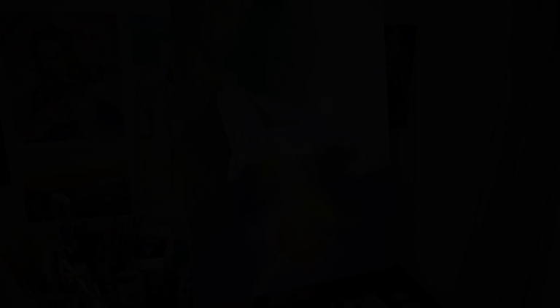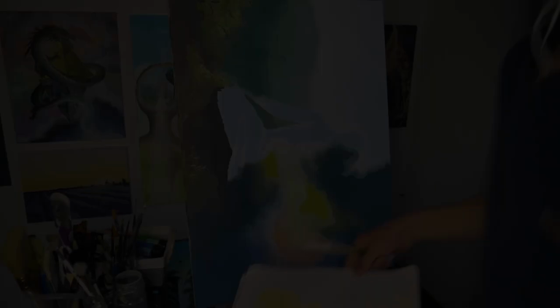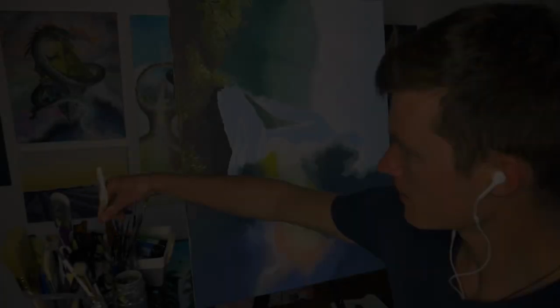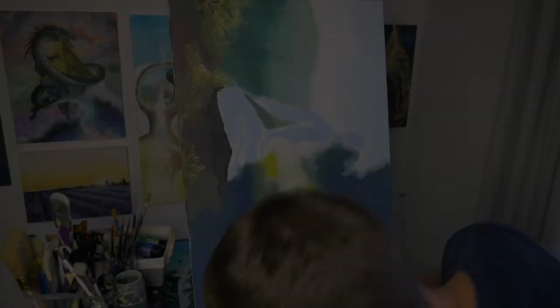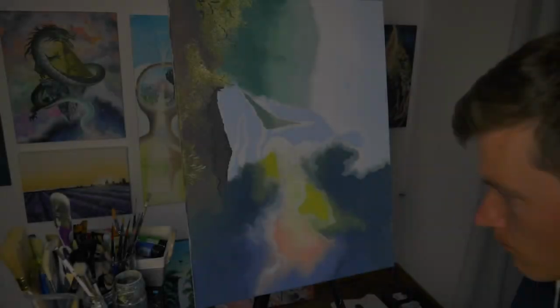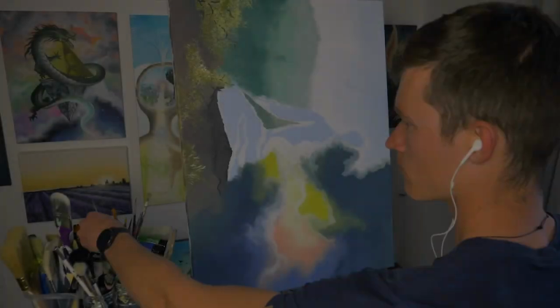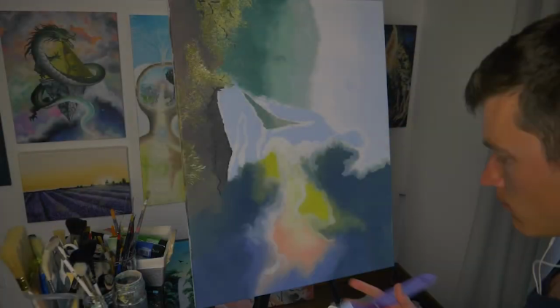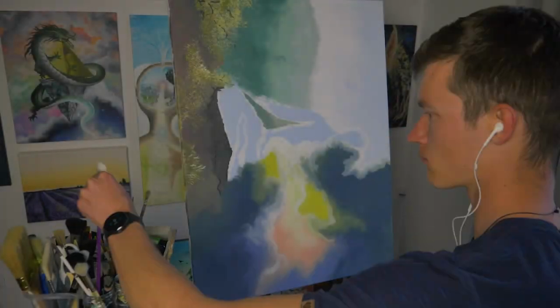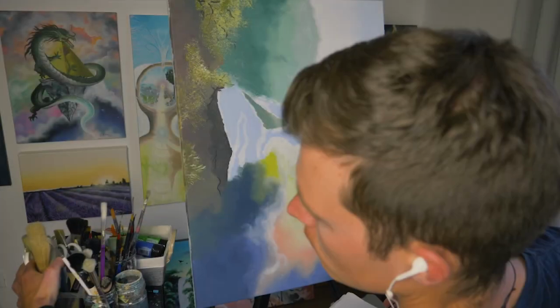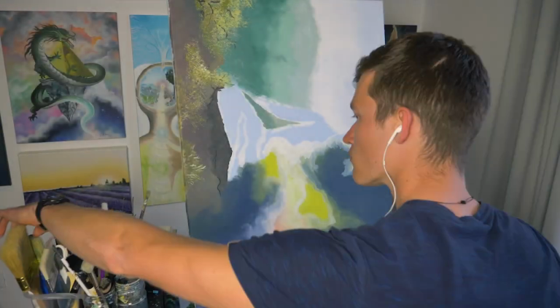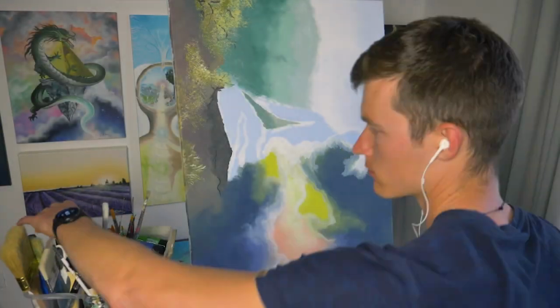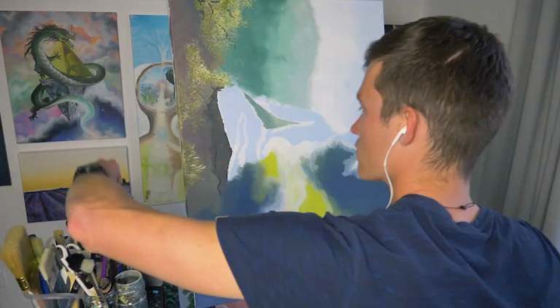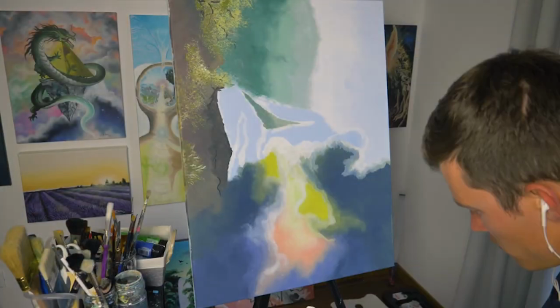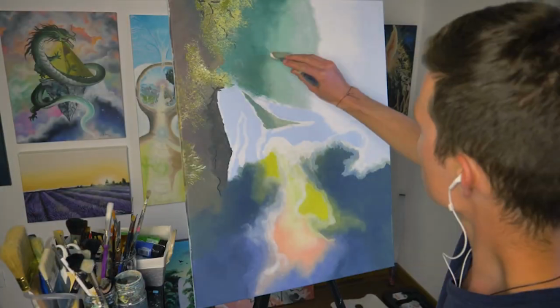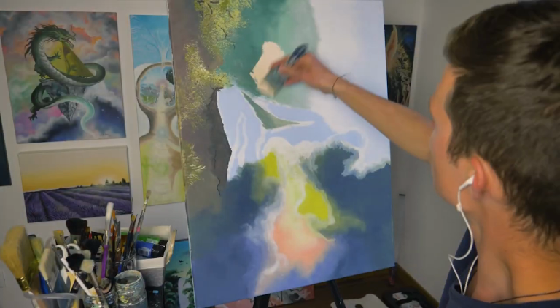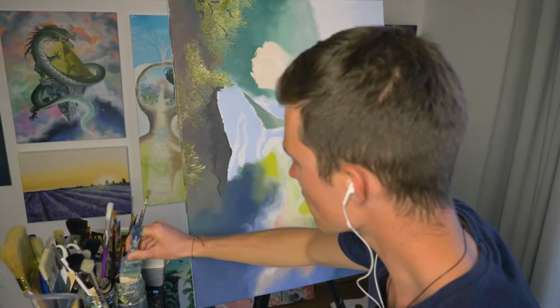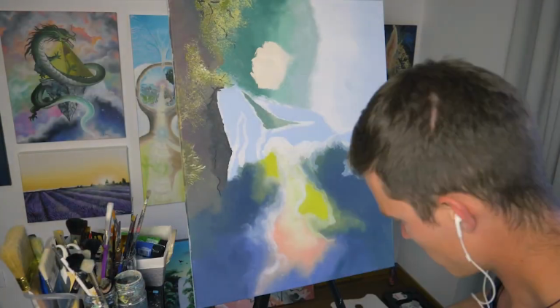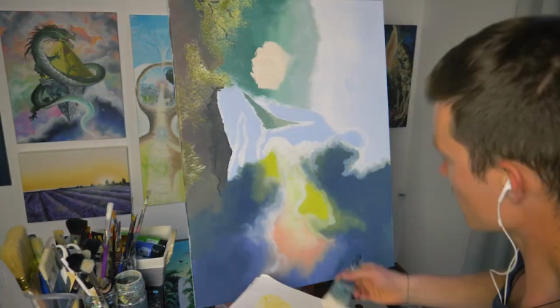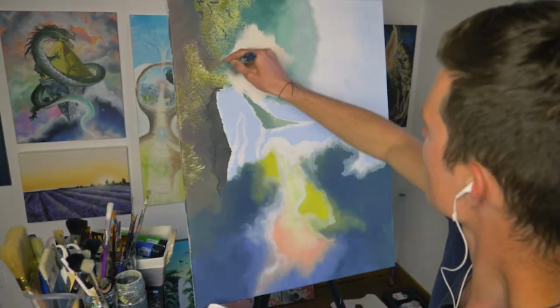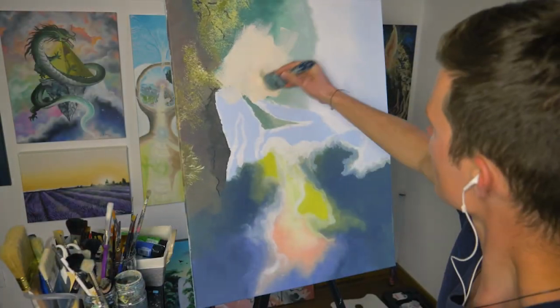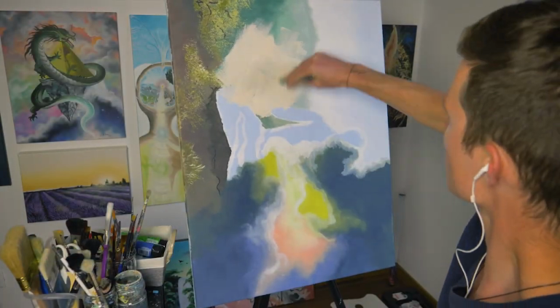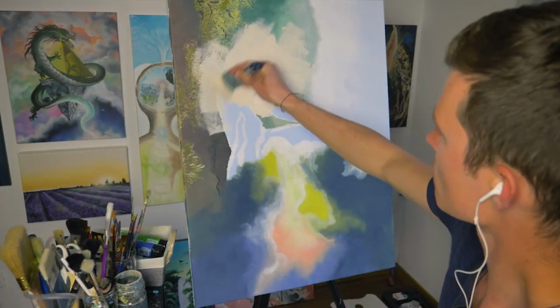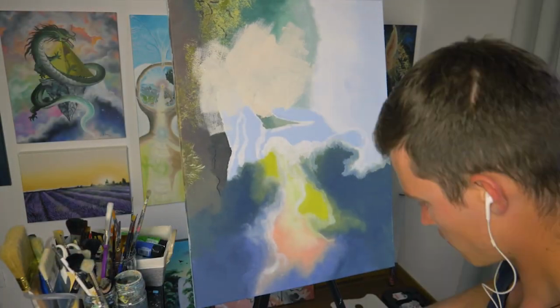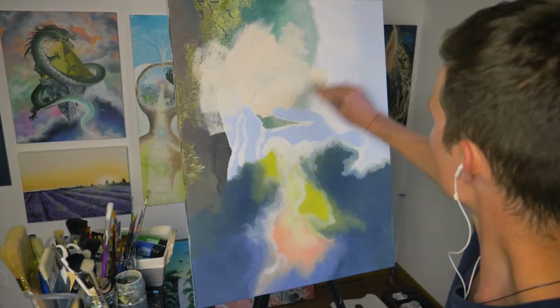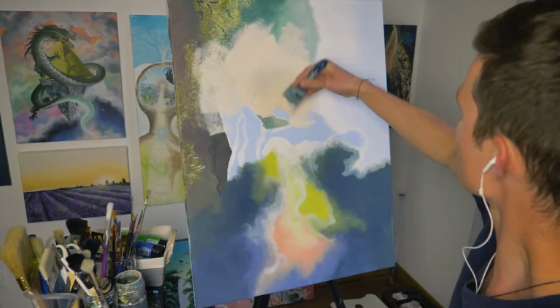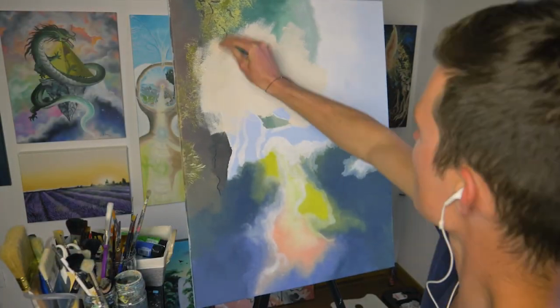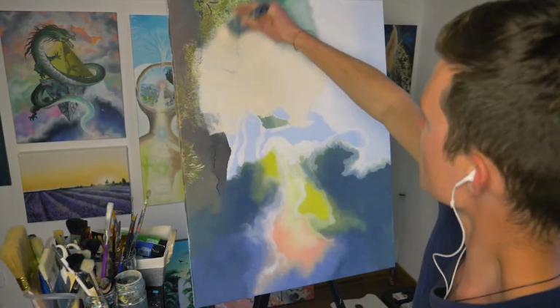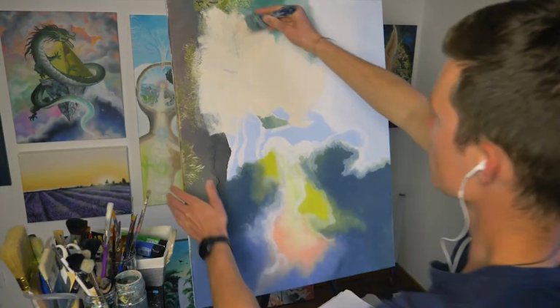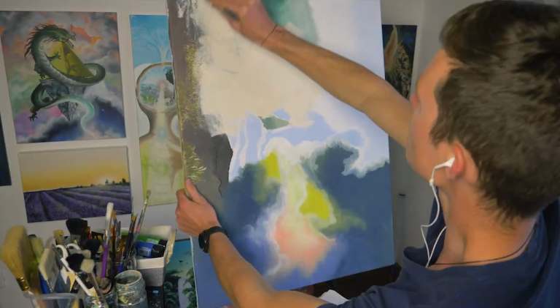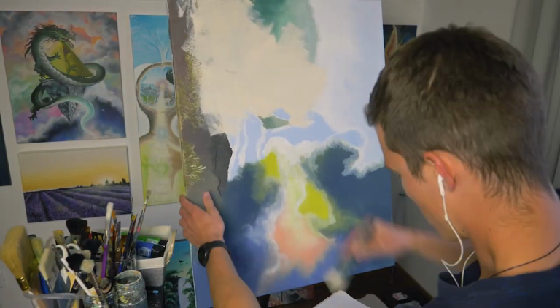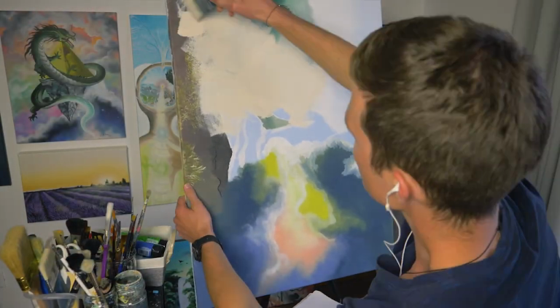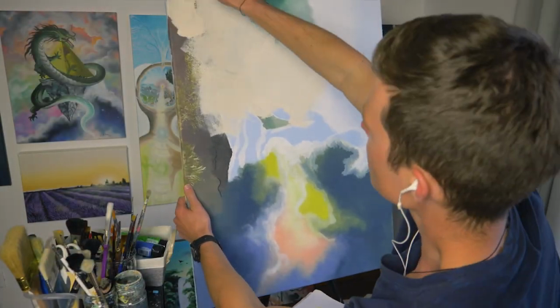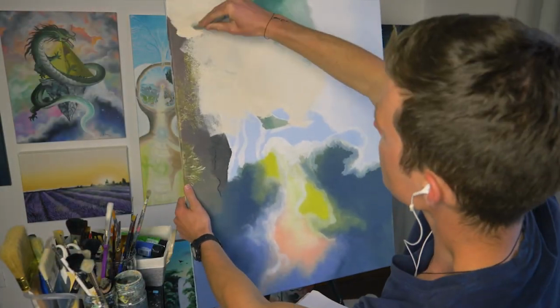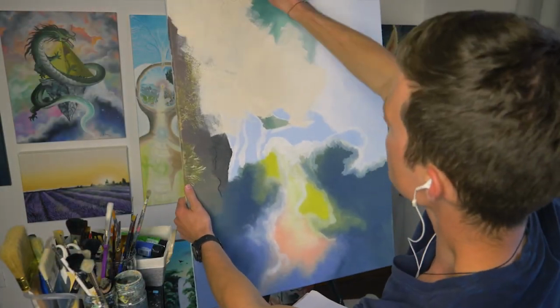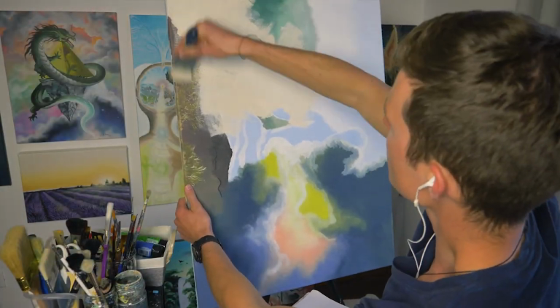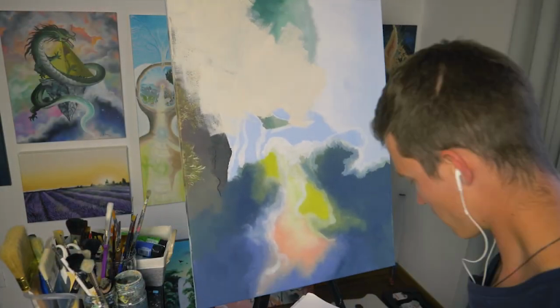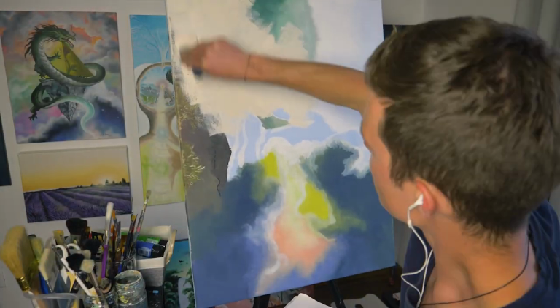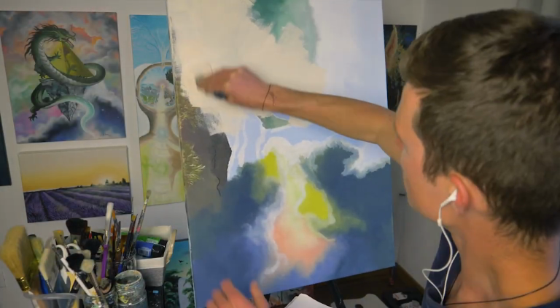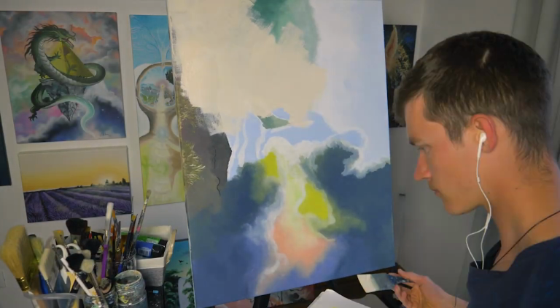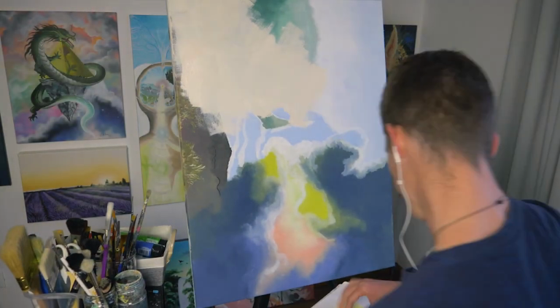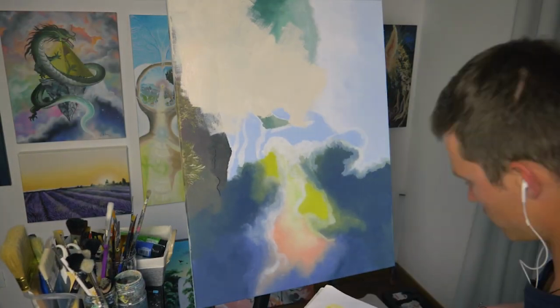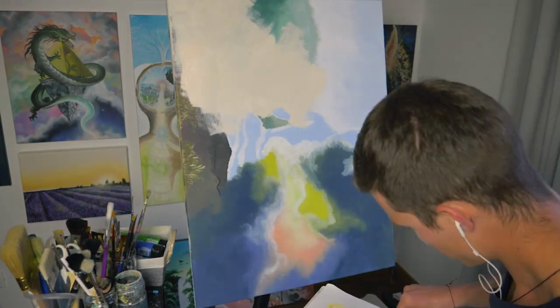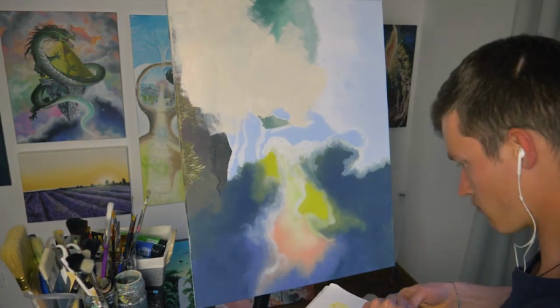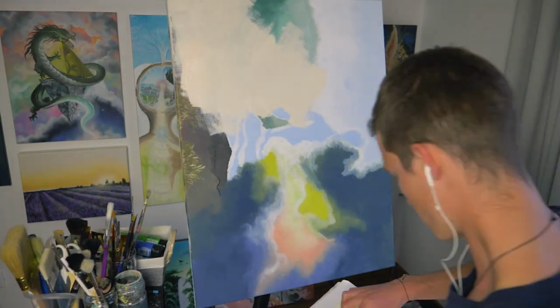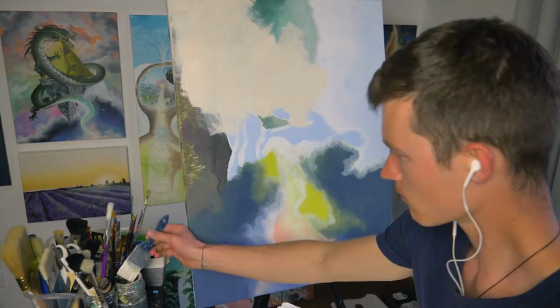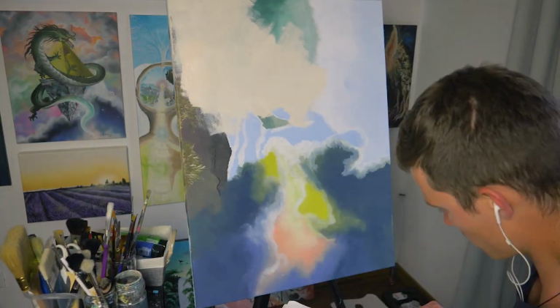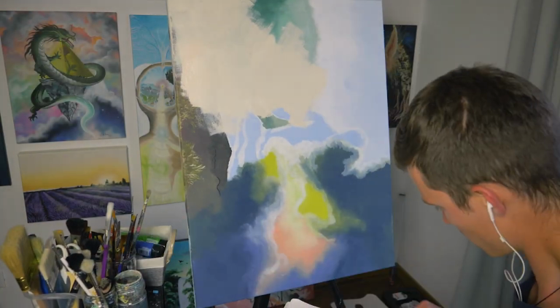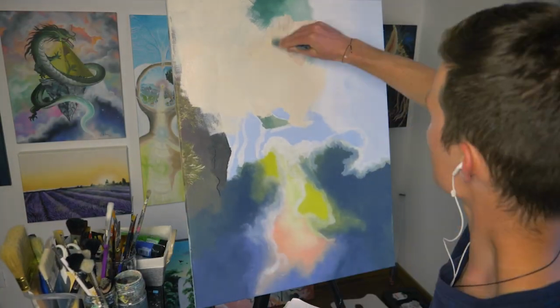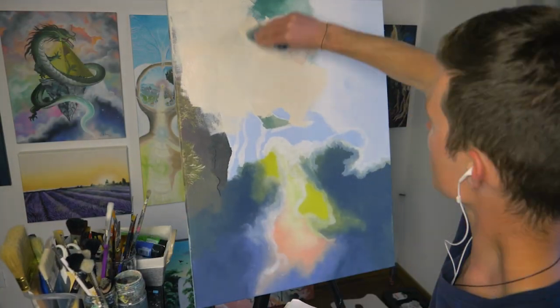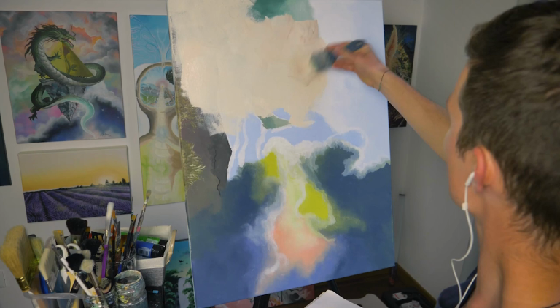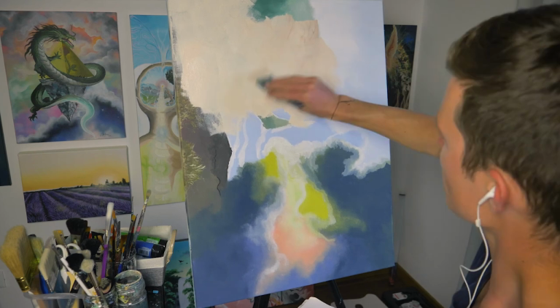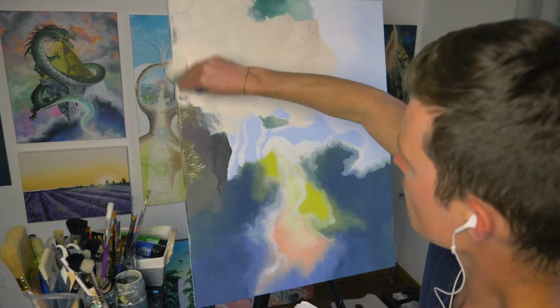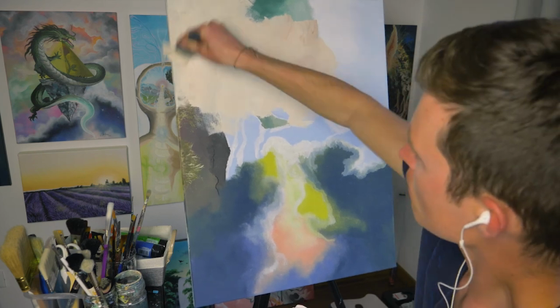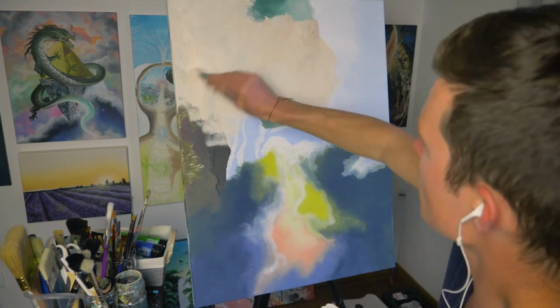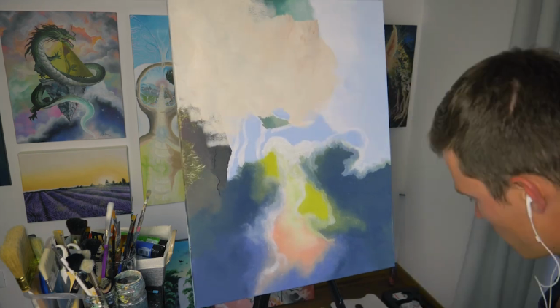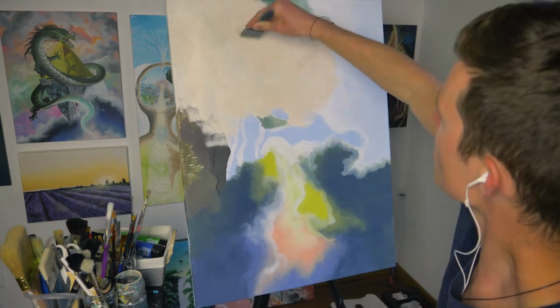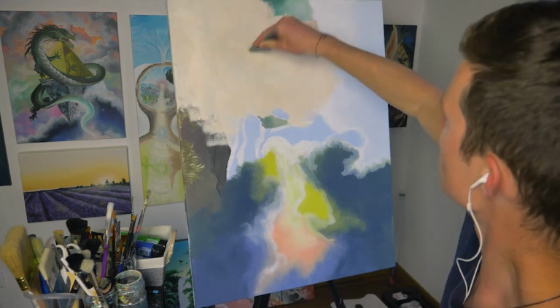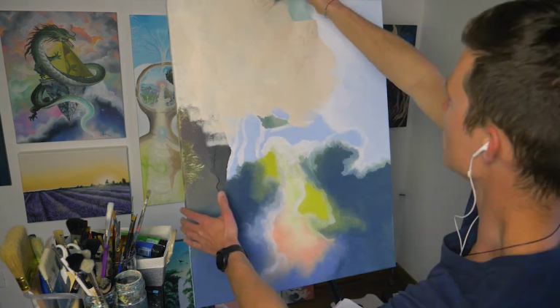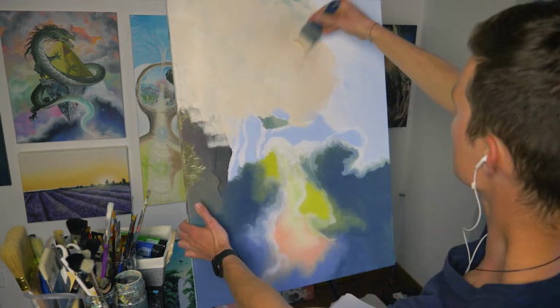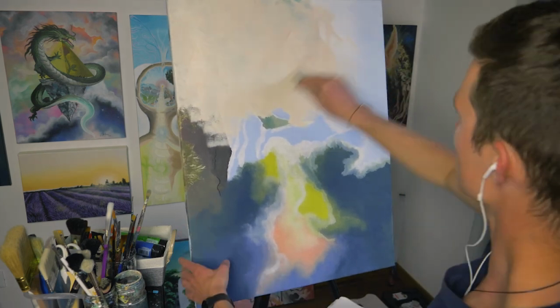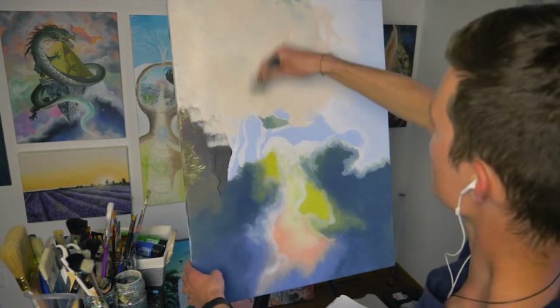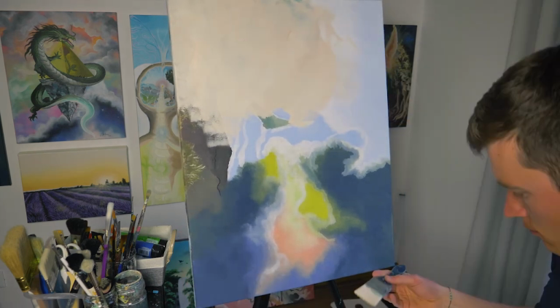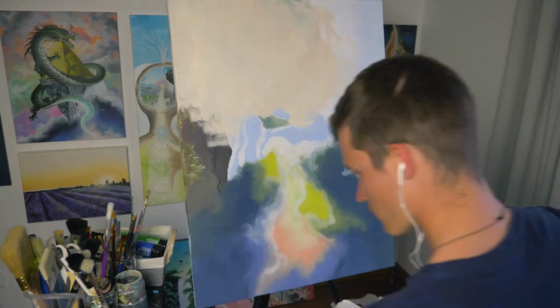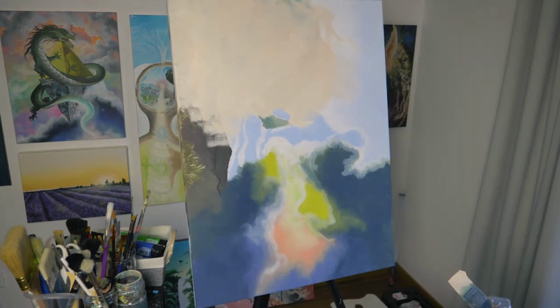Hey my friends, welcome back to a new video. Today I'm sharing with you my latest painting called Transformation.